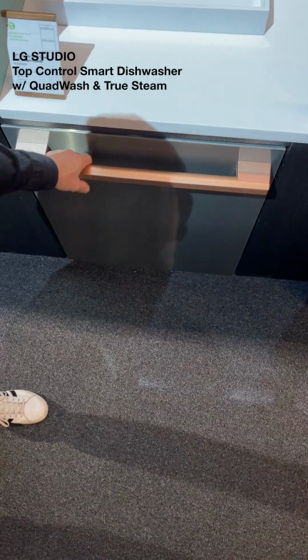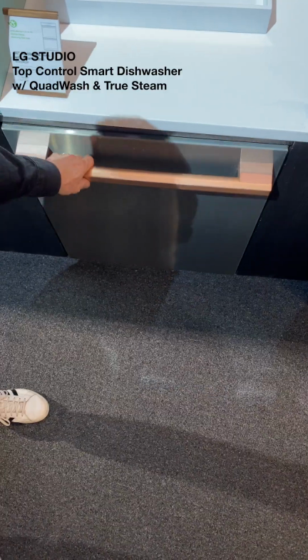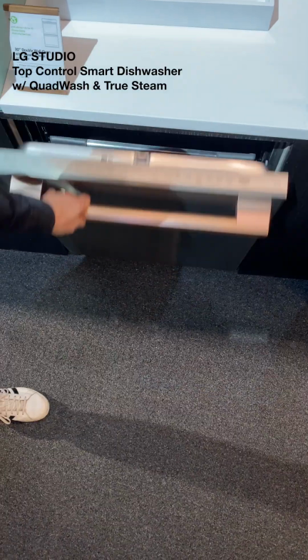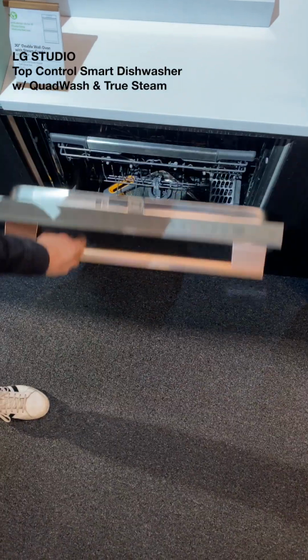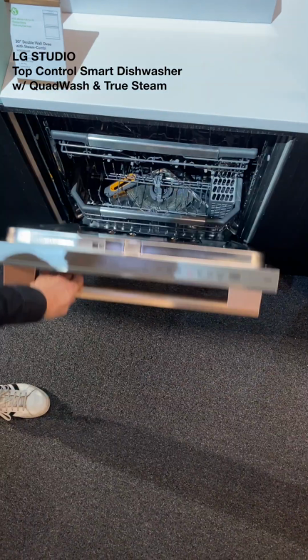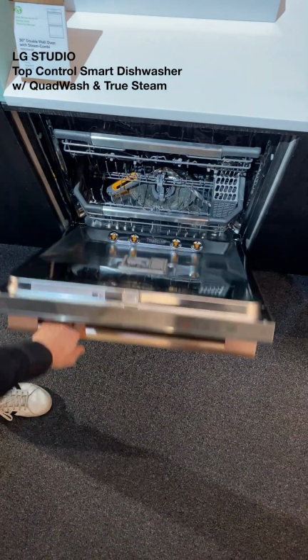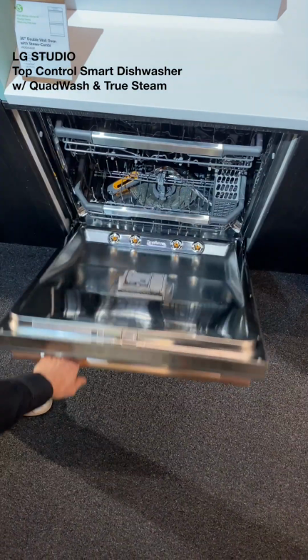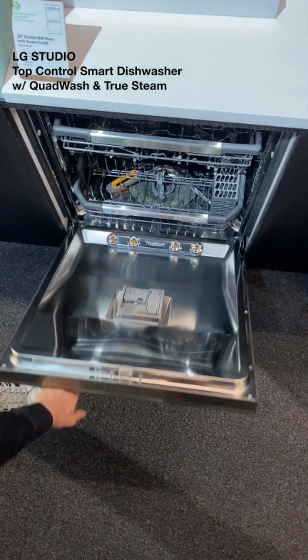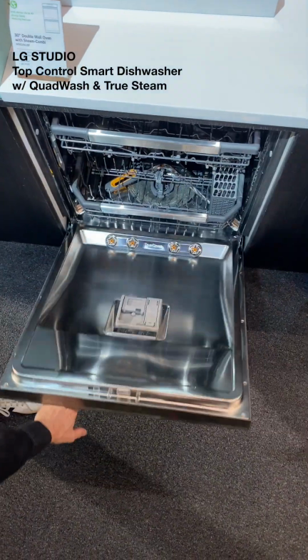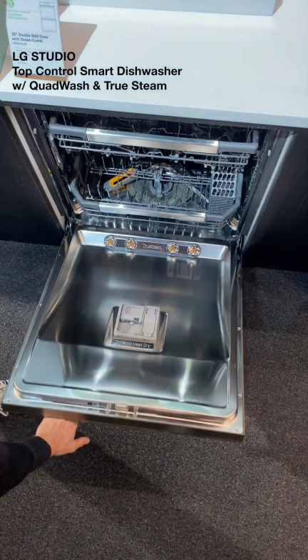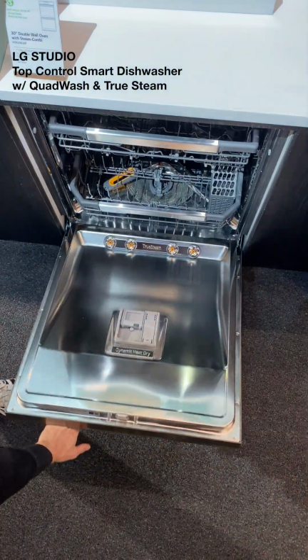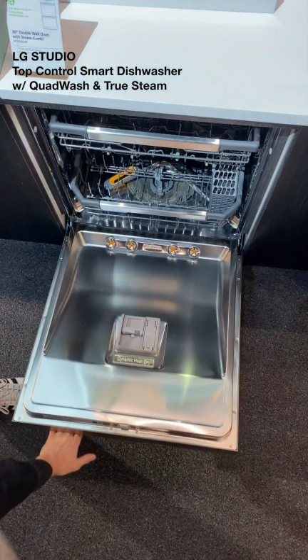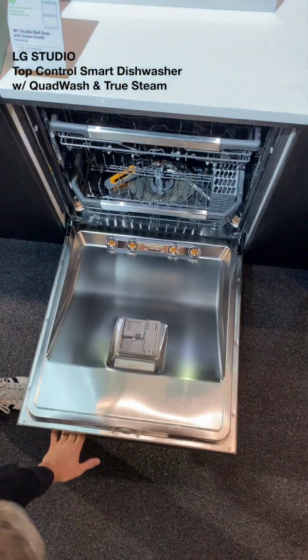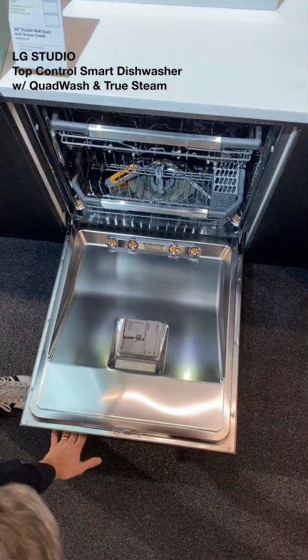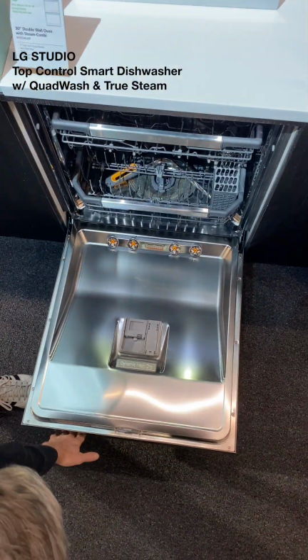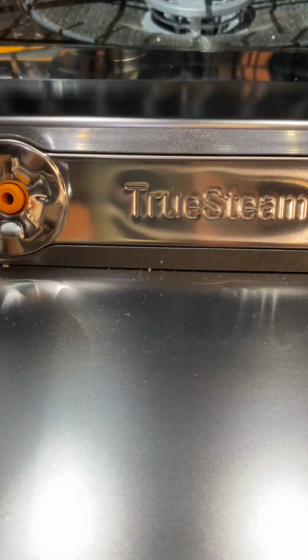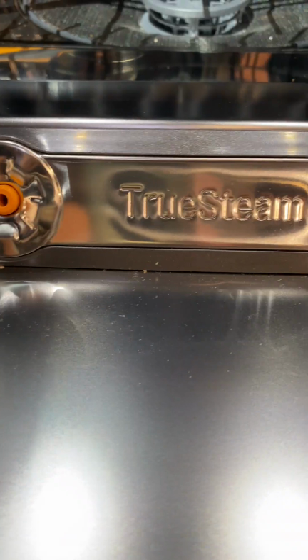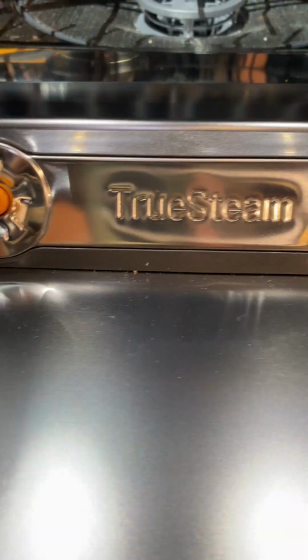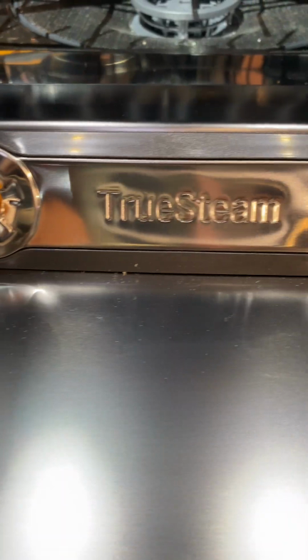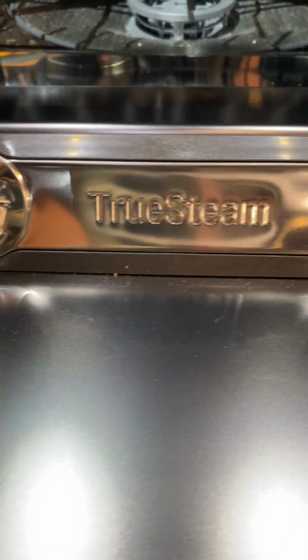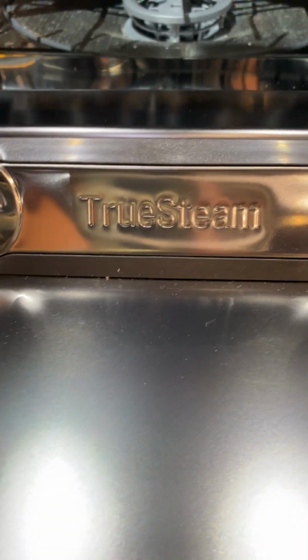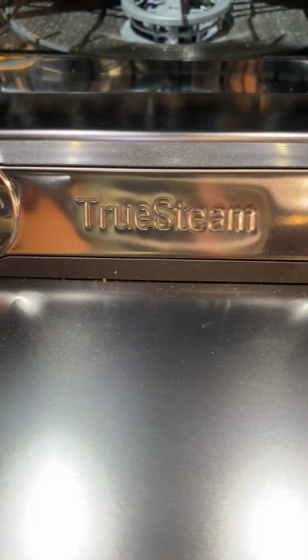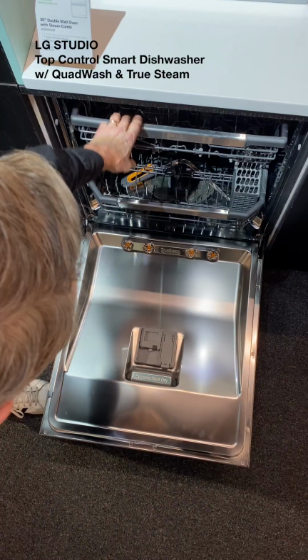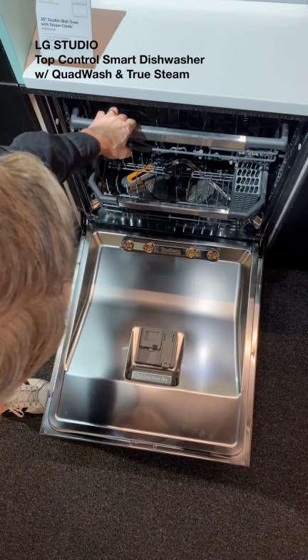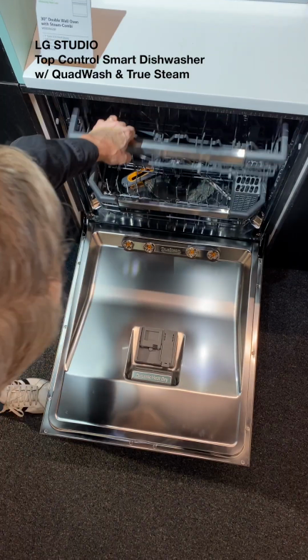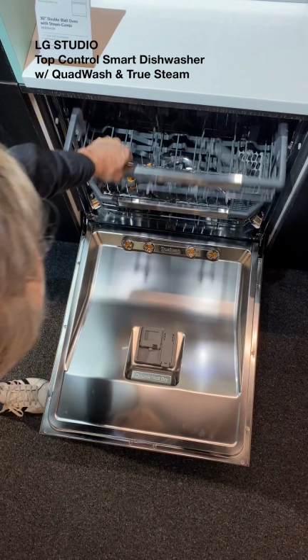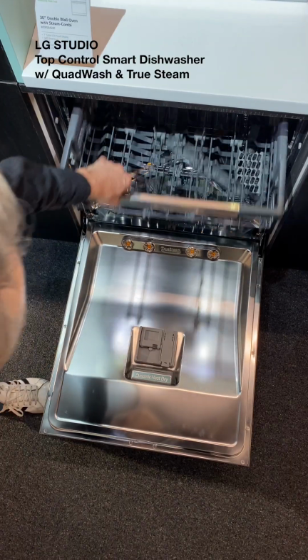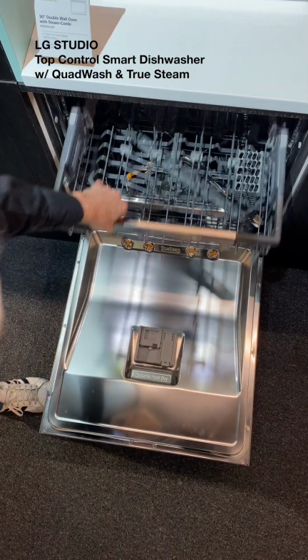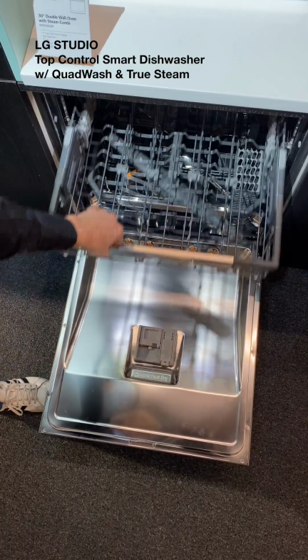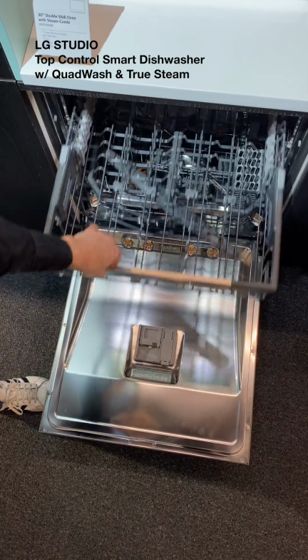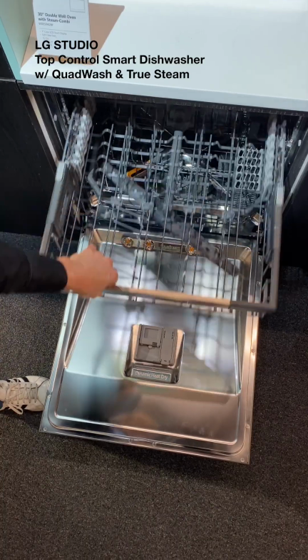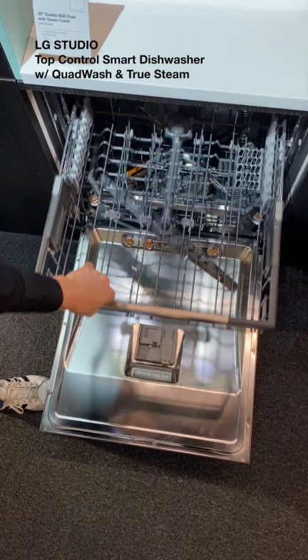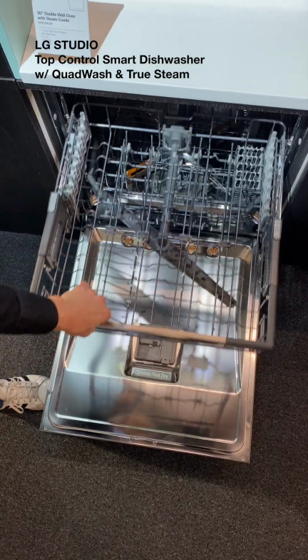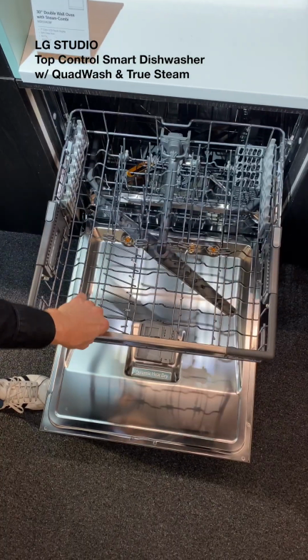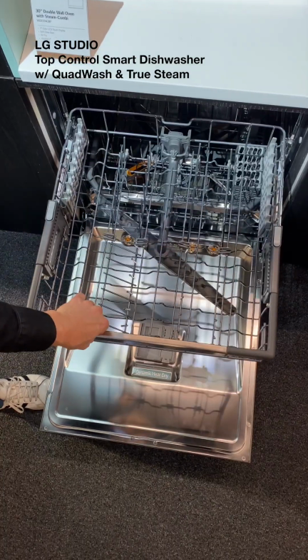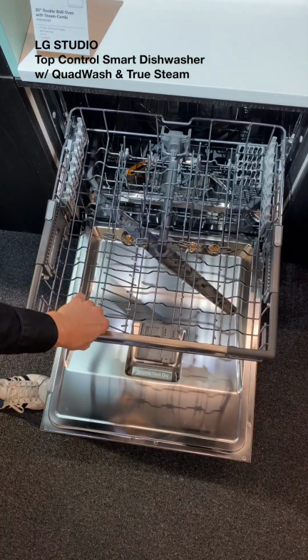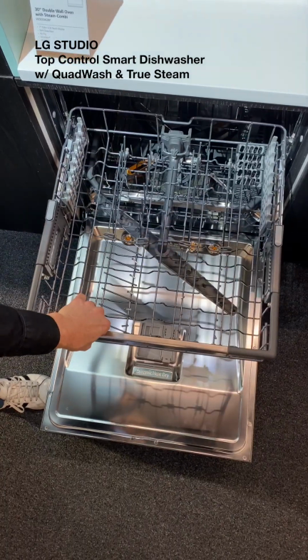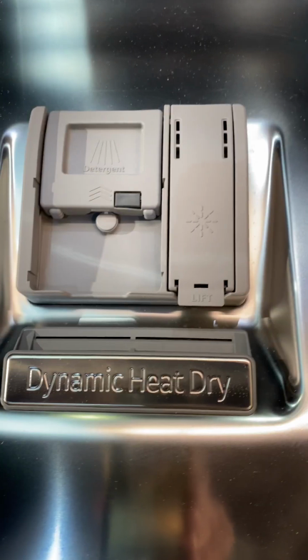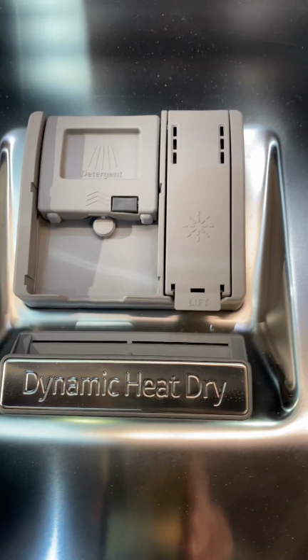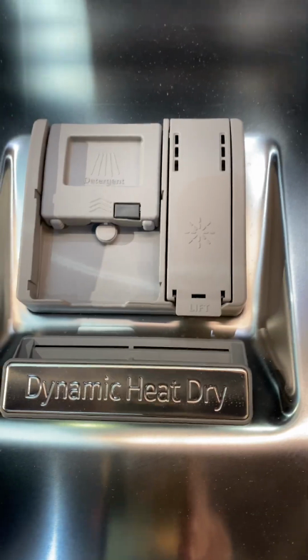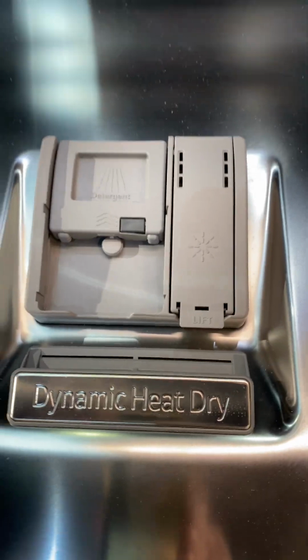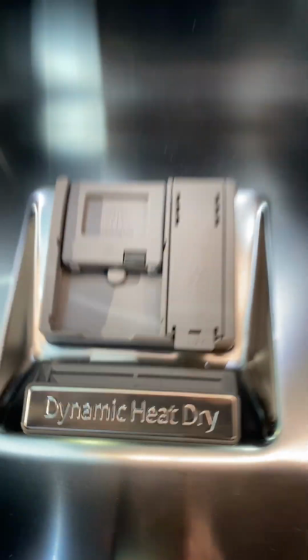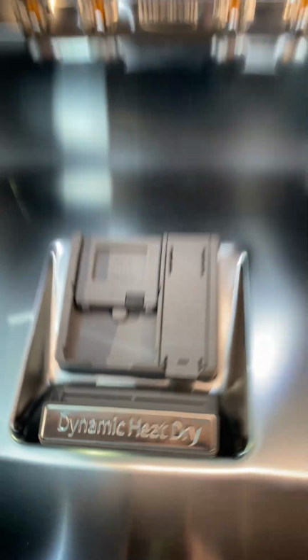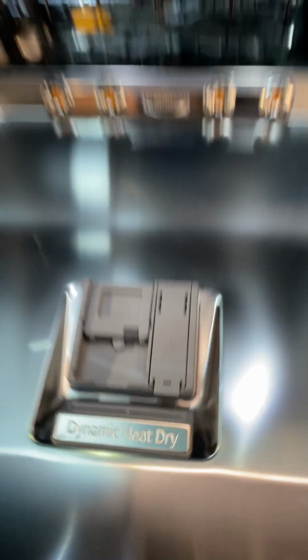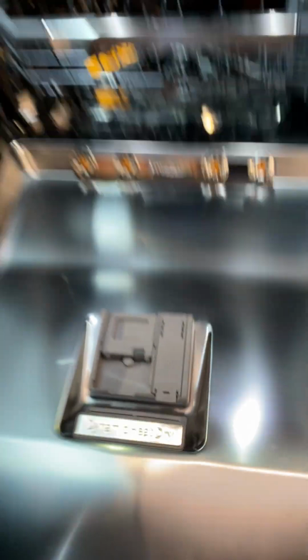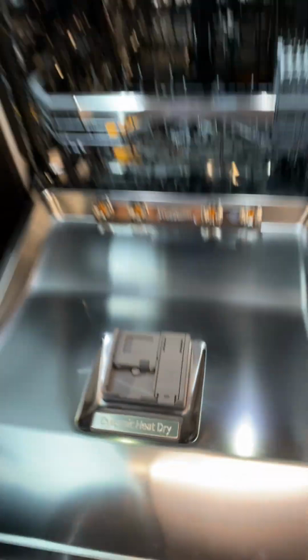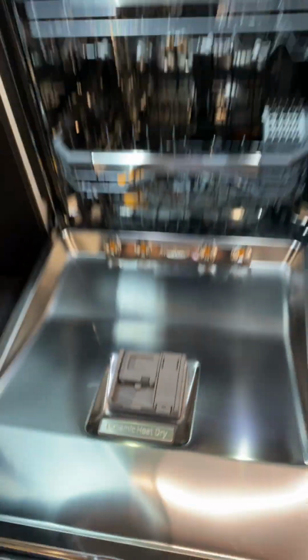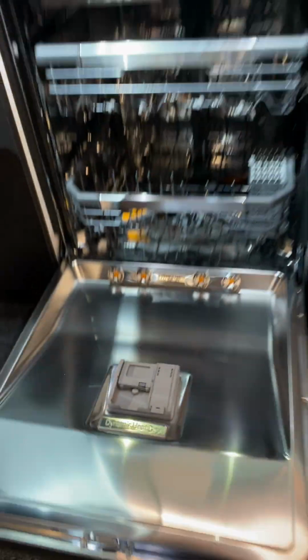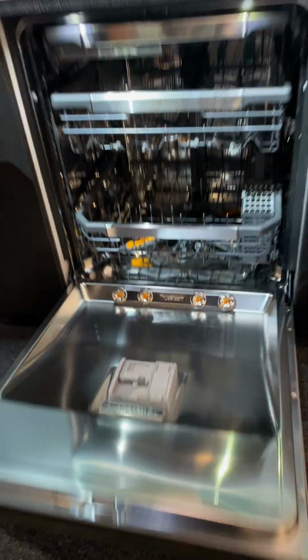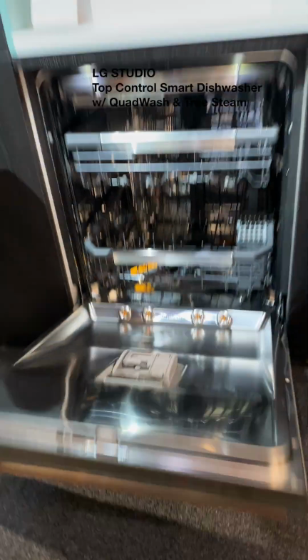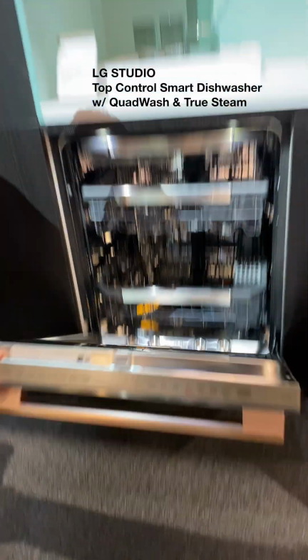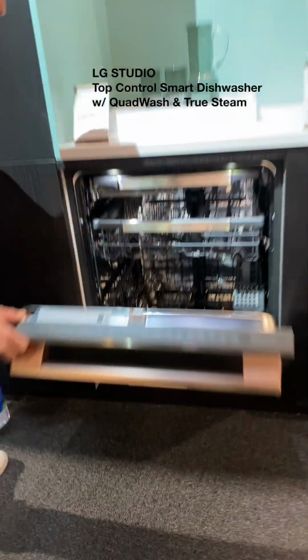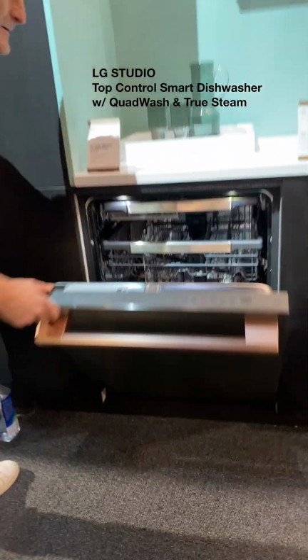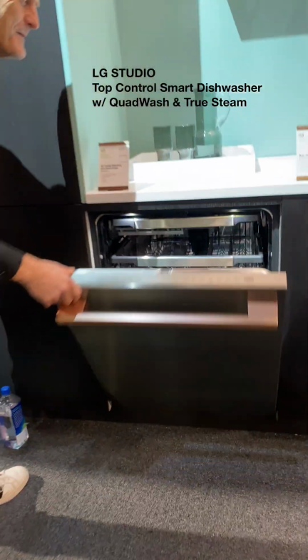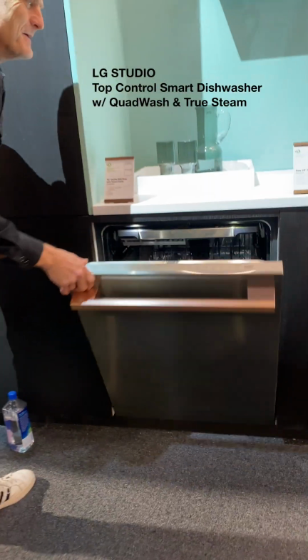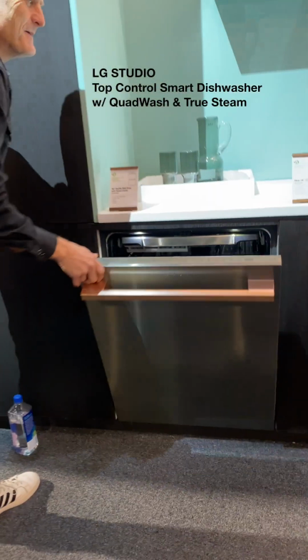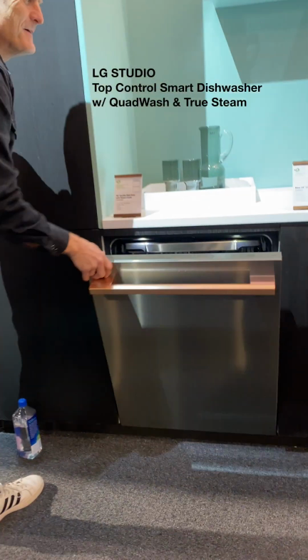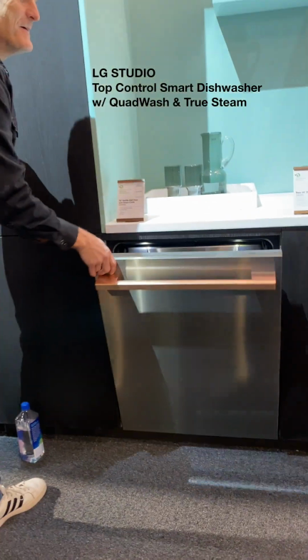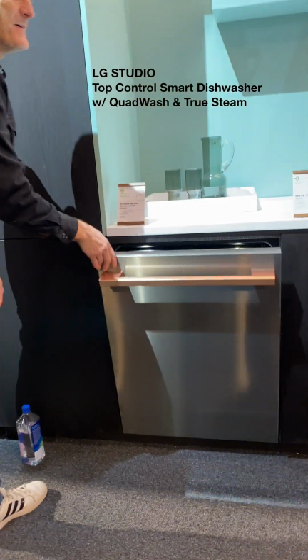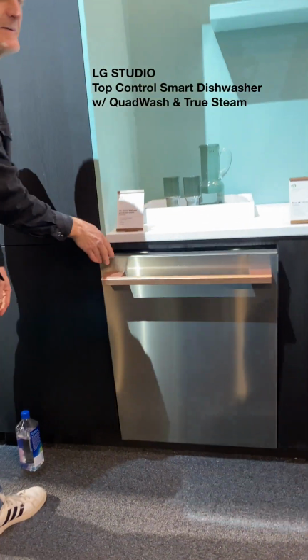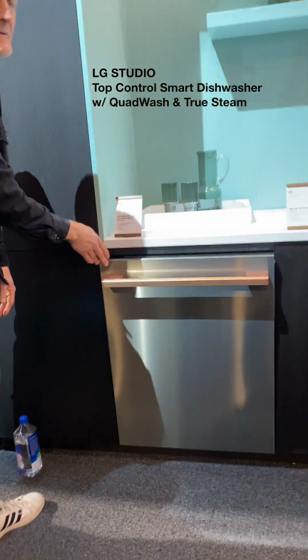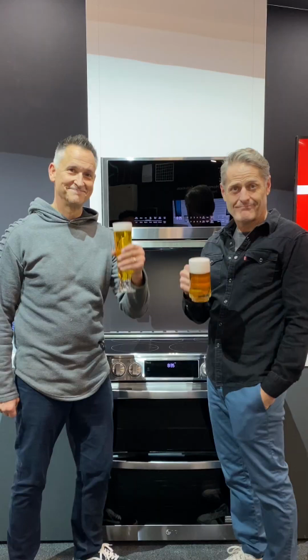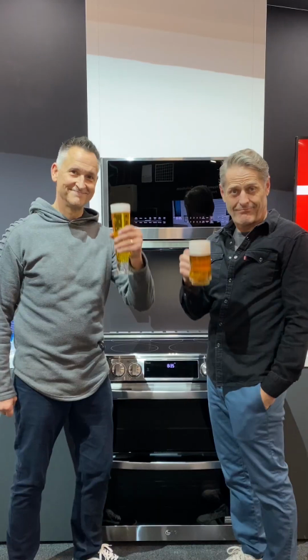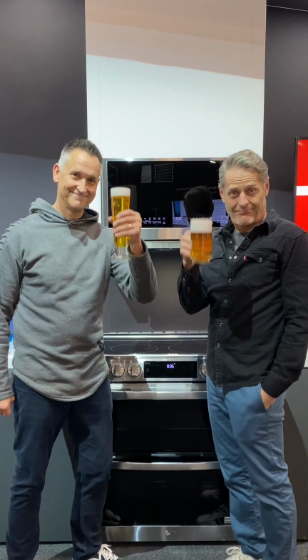We're retiring the dishwasher in the black shirt for this shiny new one that LG already delivered, because it'll do a full load in an hour.